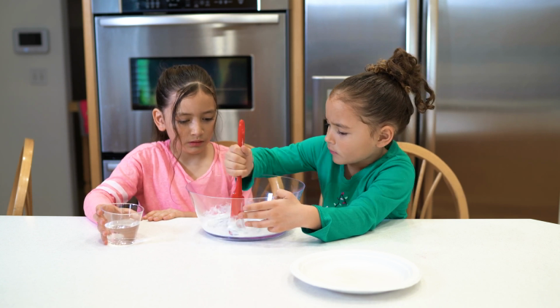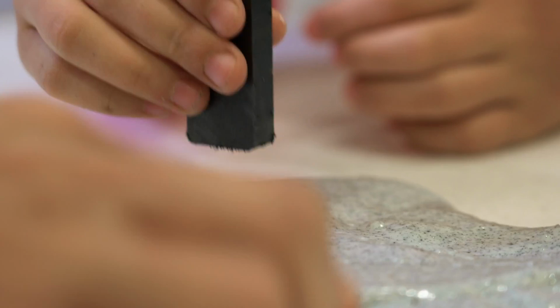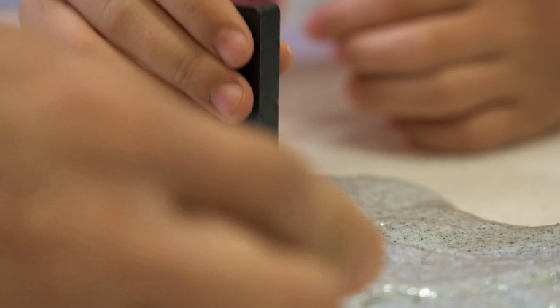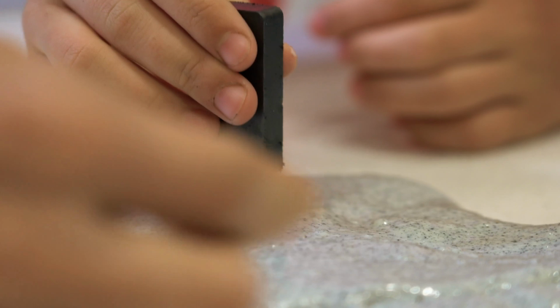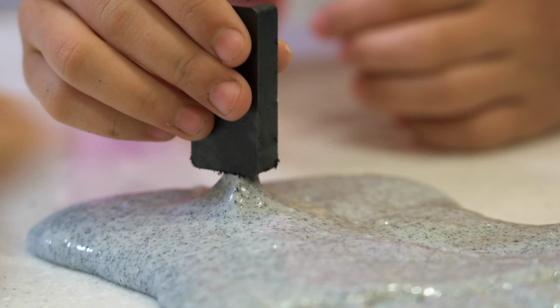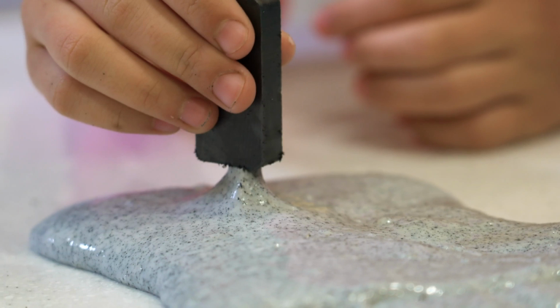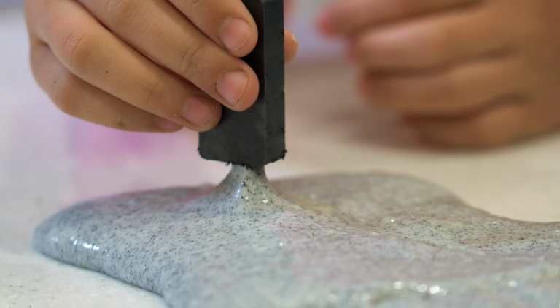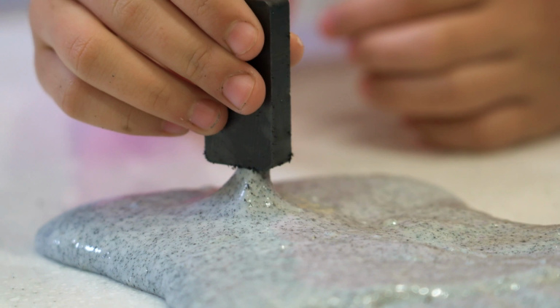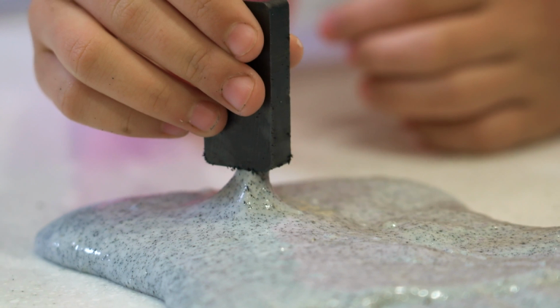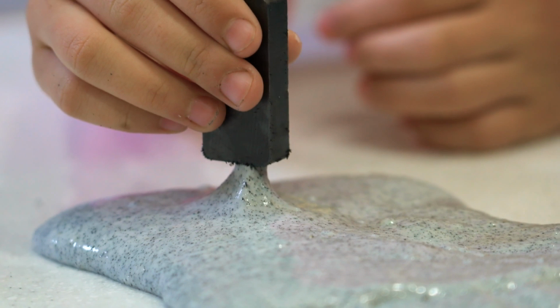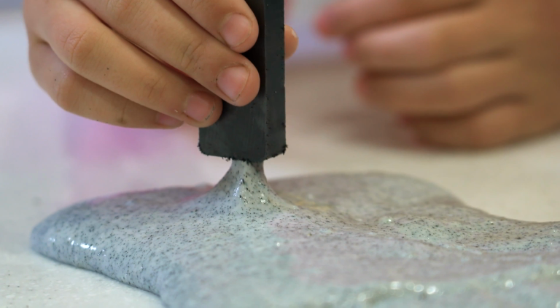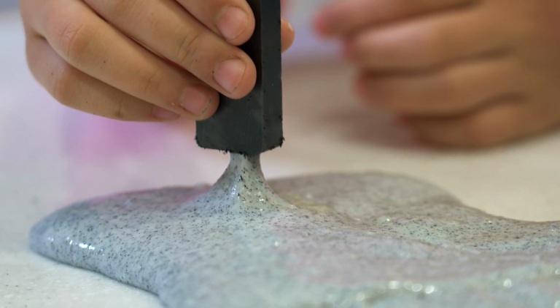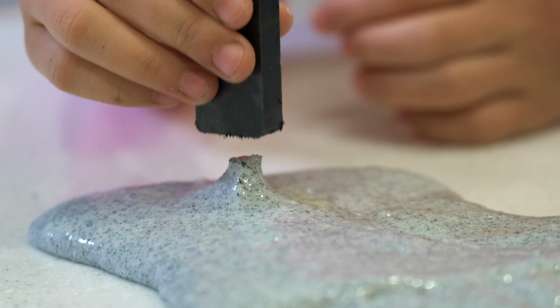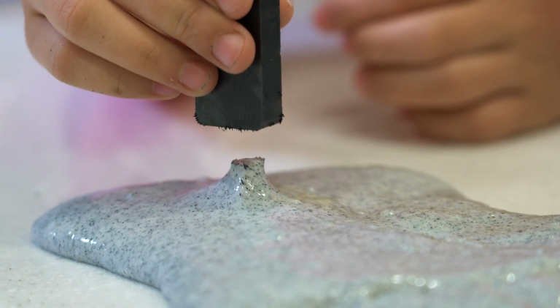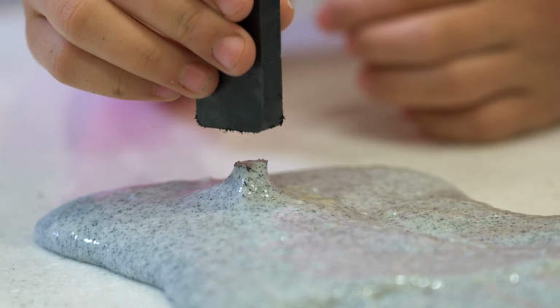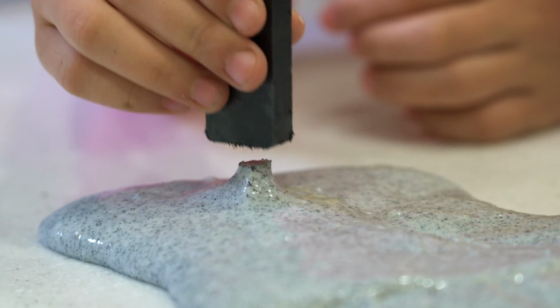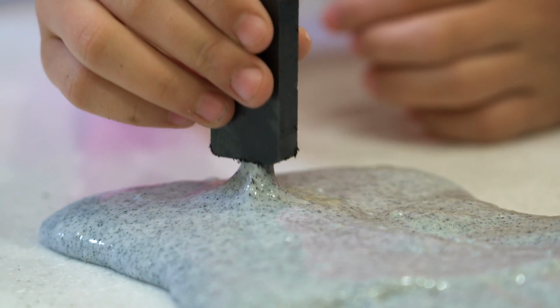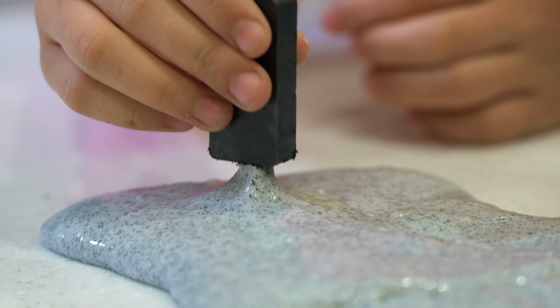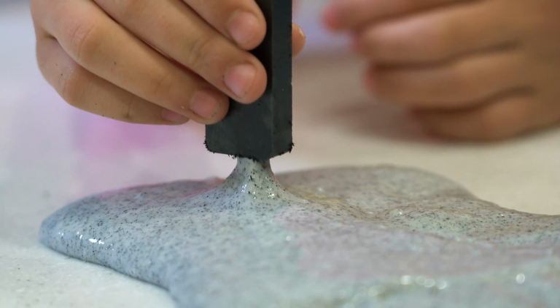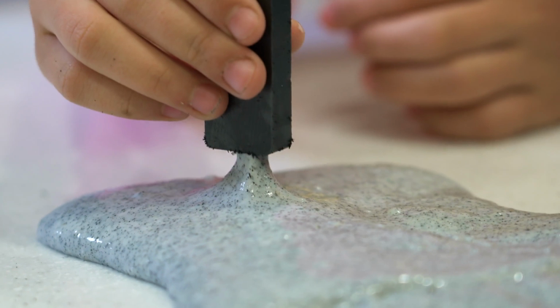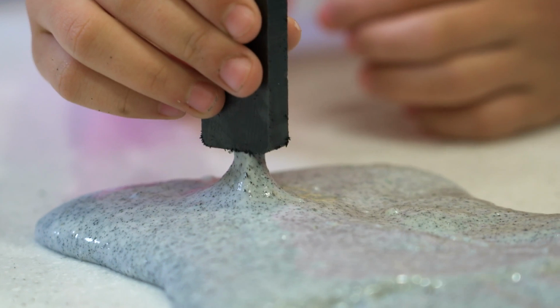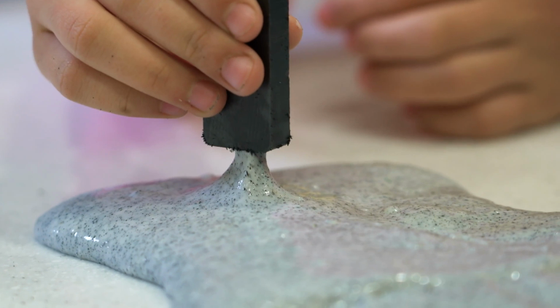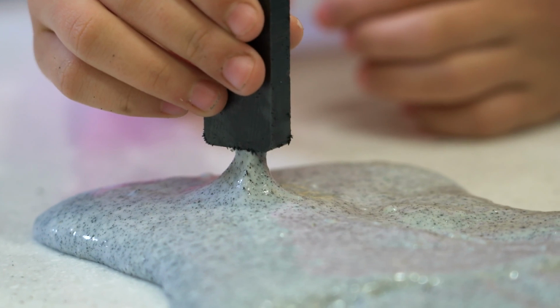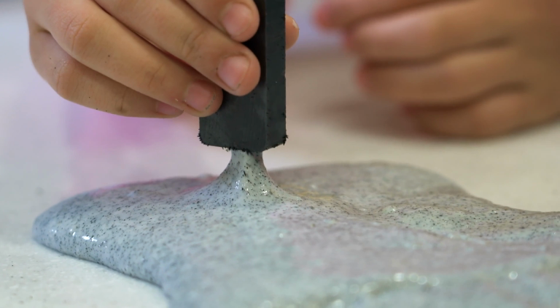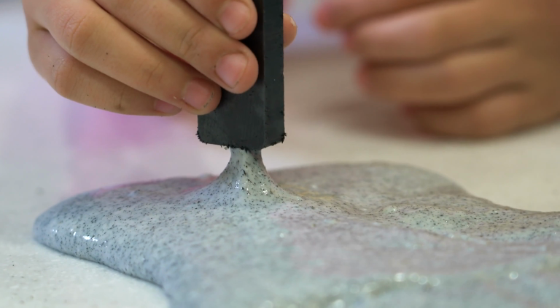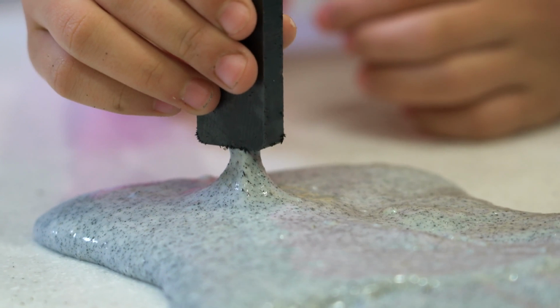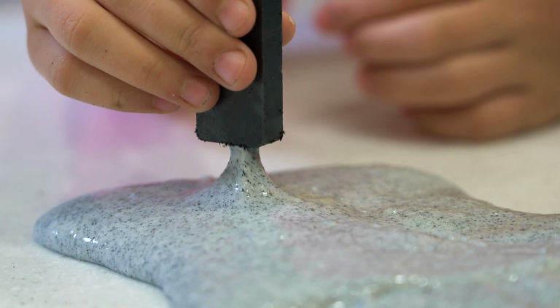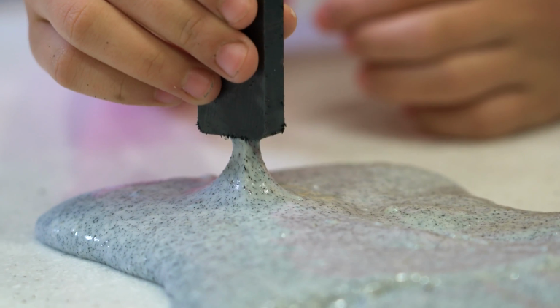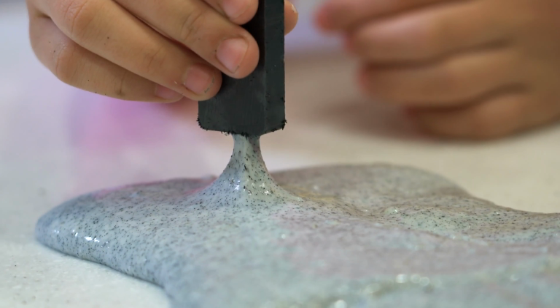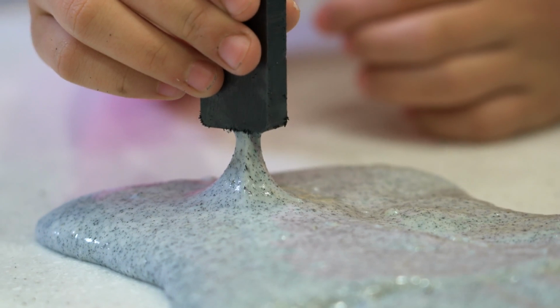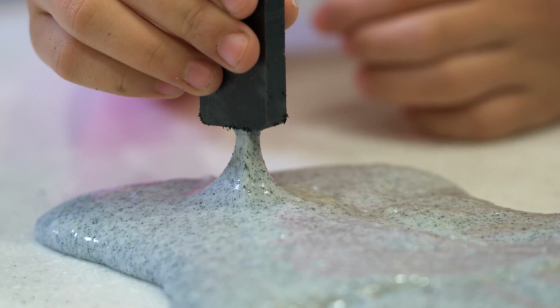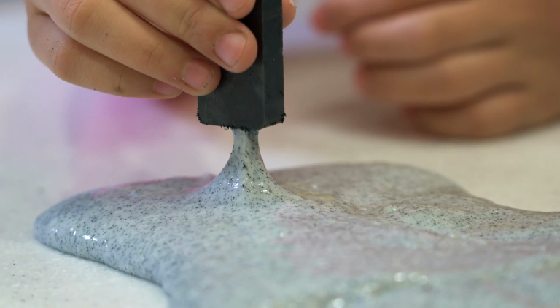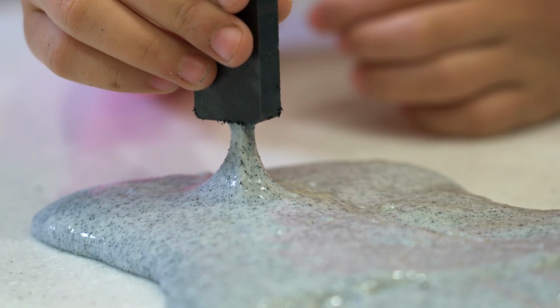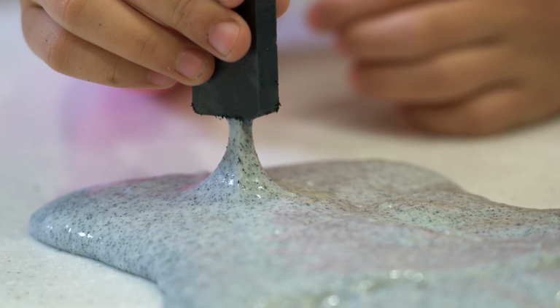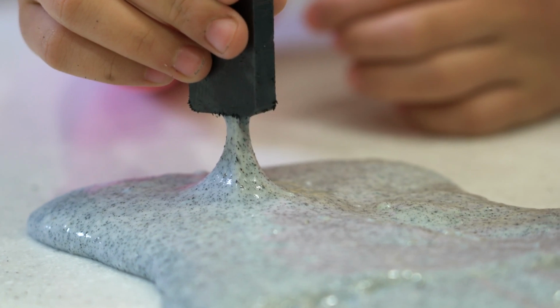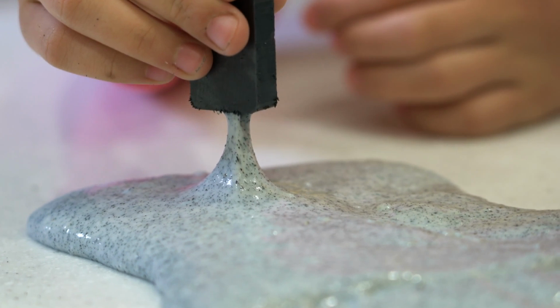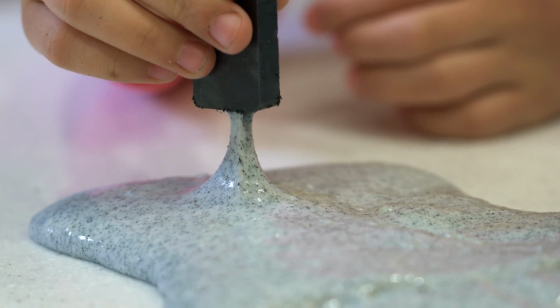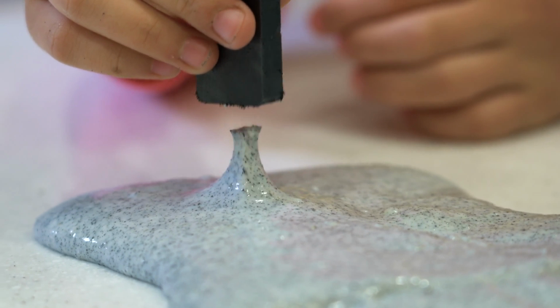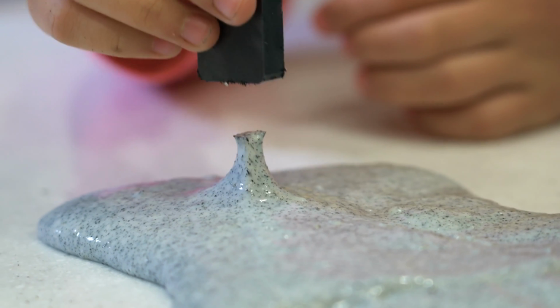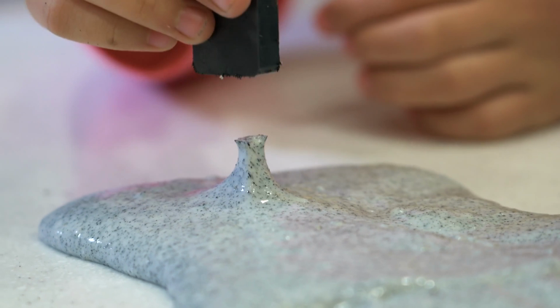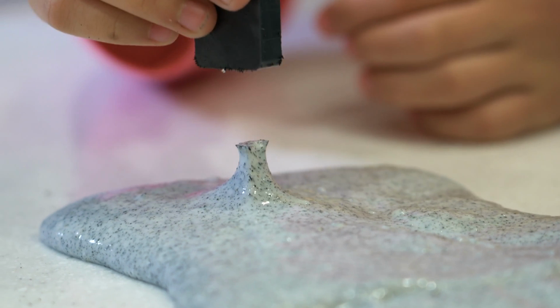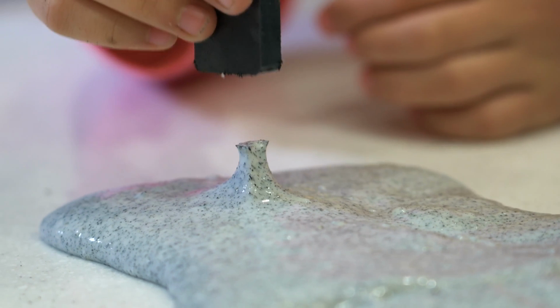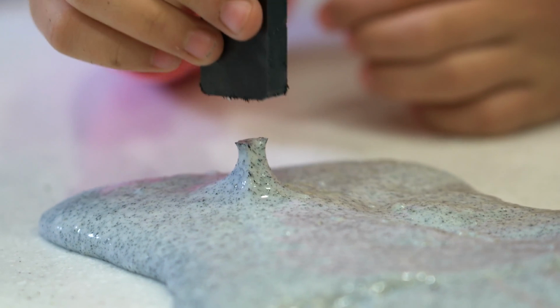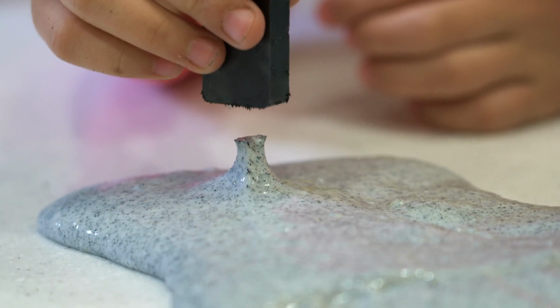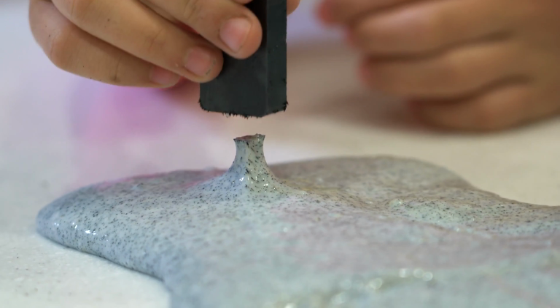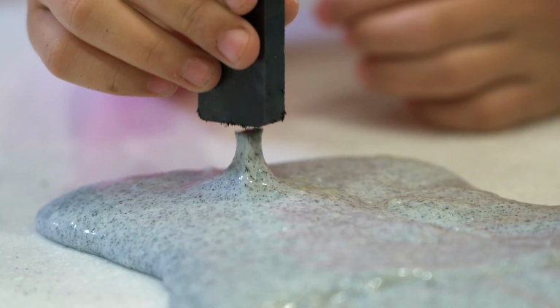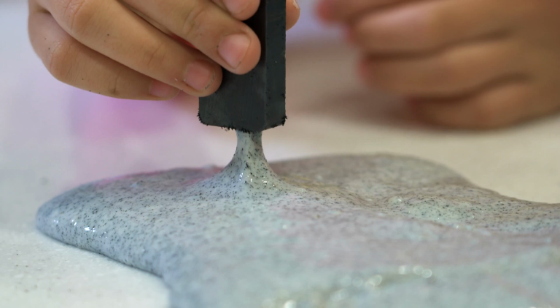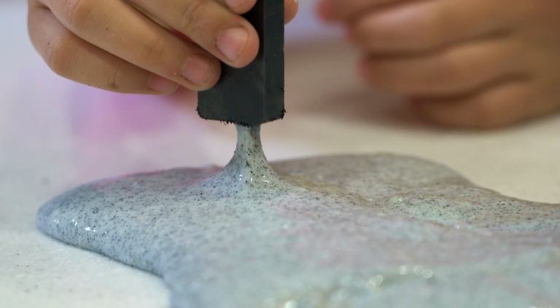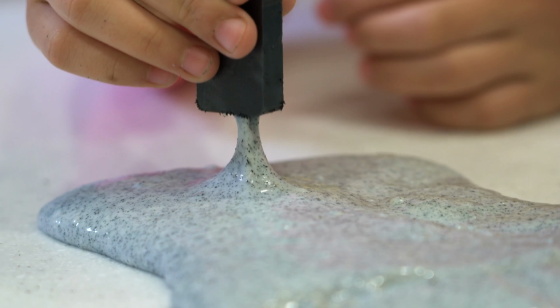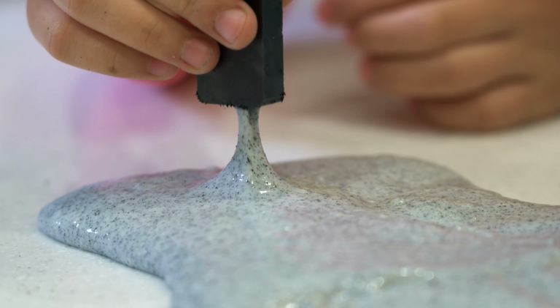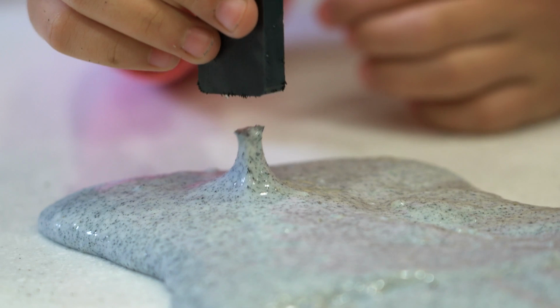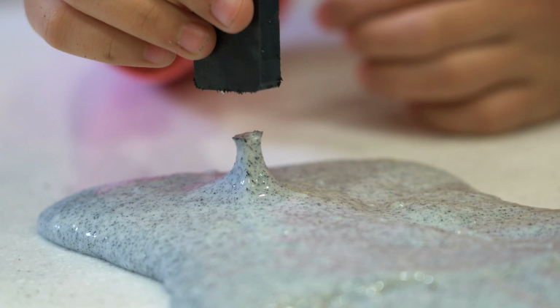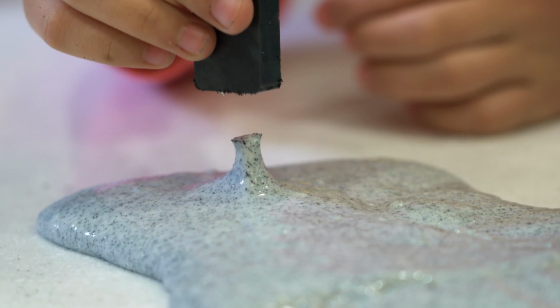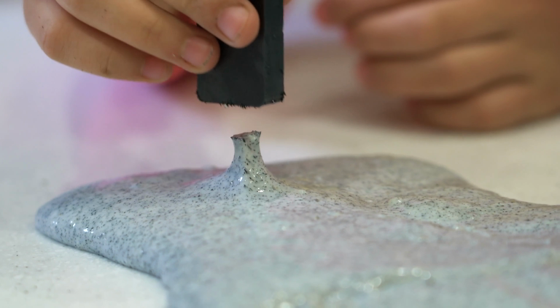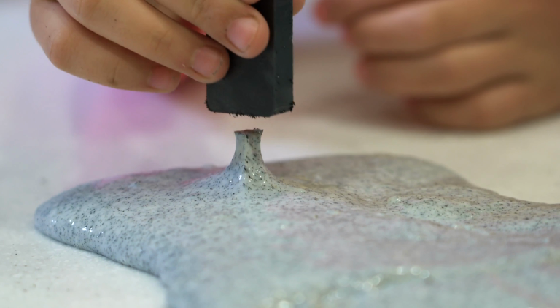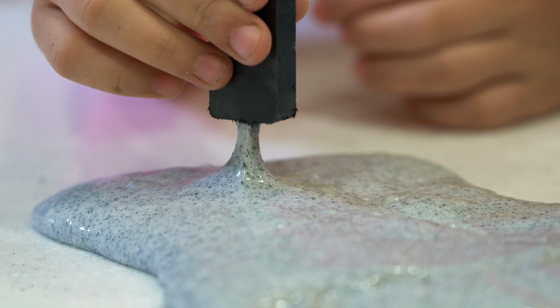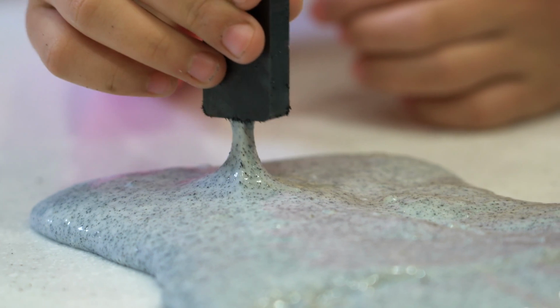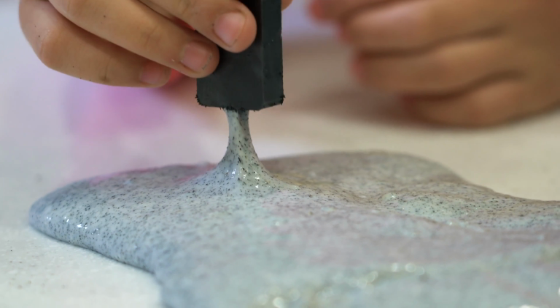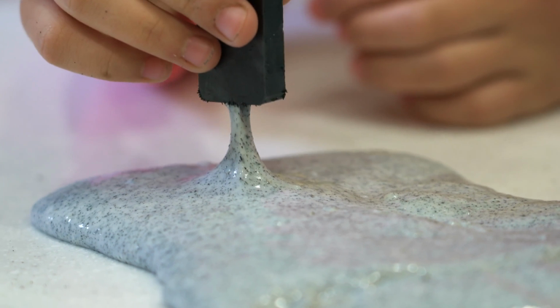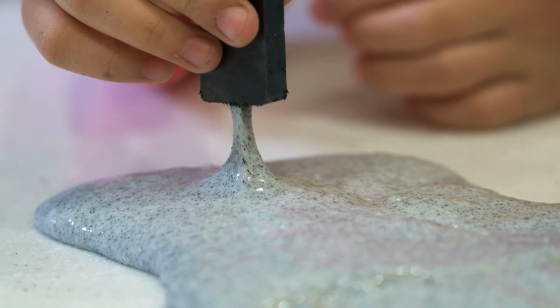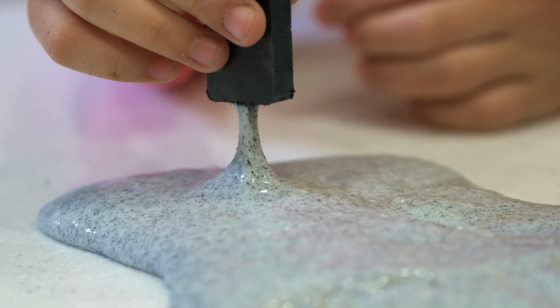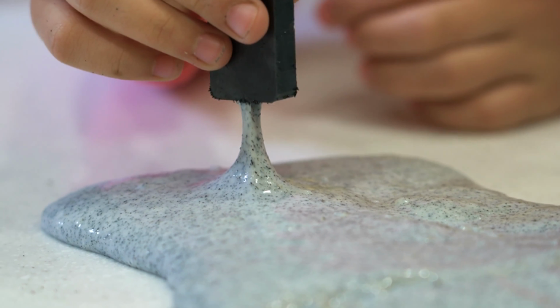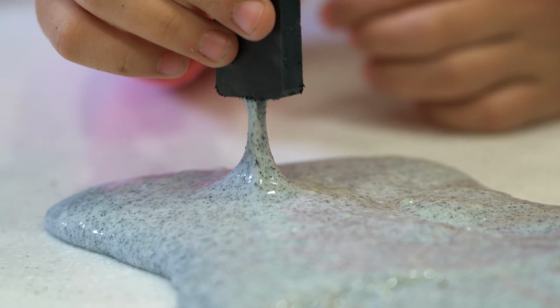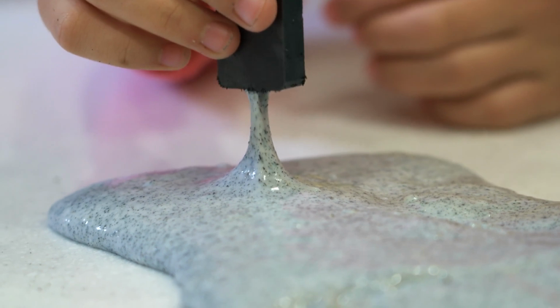When the slime is done, take it out of the bowl and put it on the table. Put a magnet close to it and see what happens.